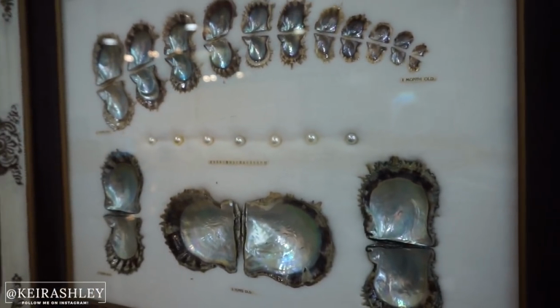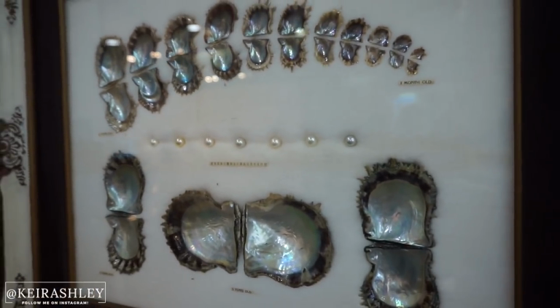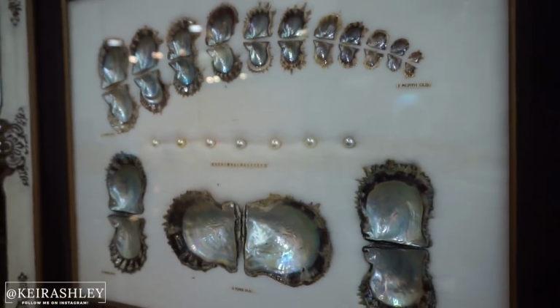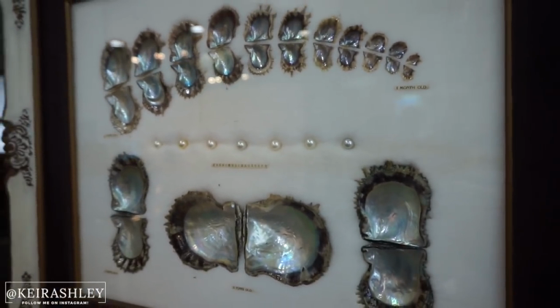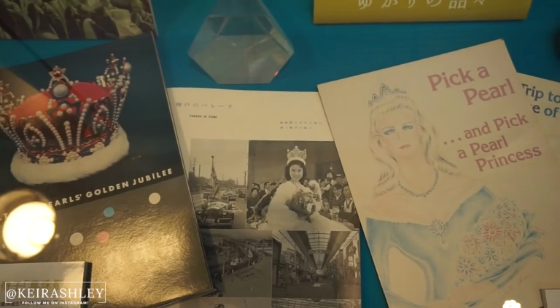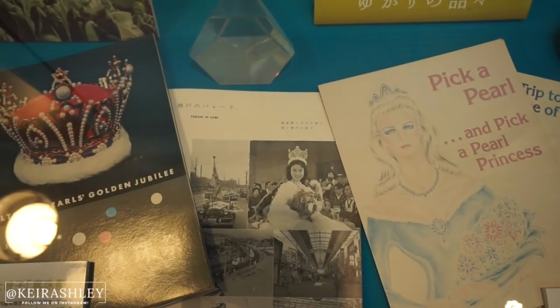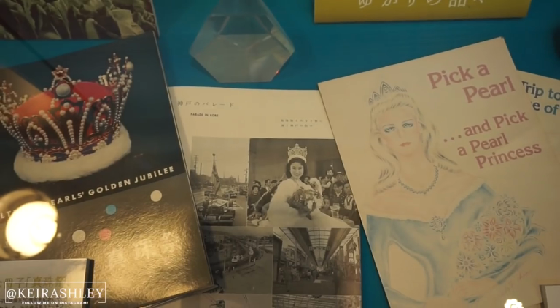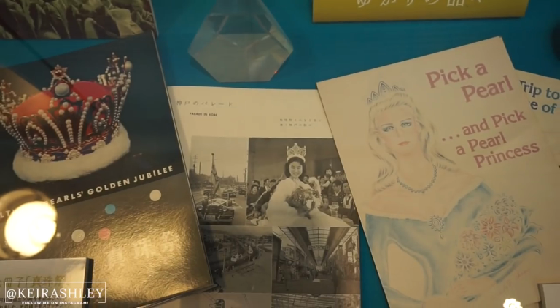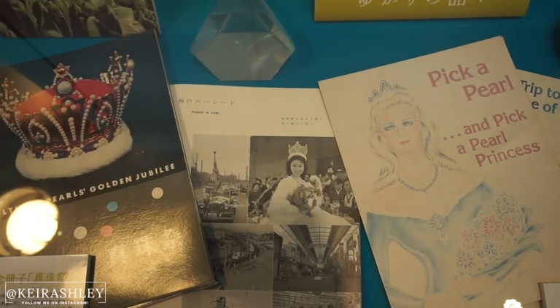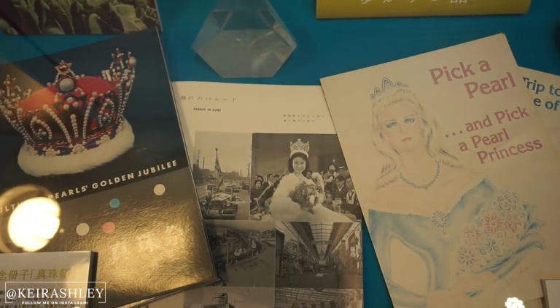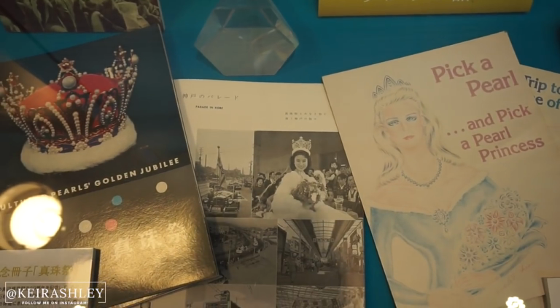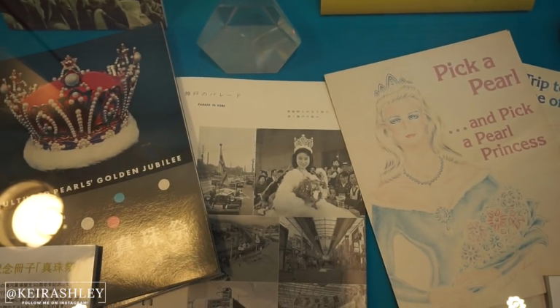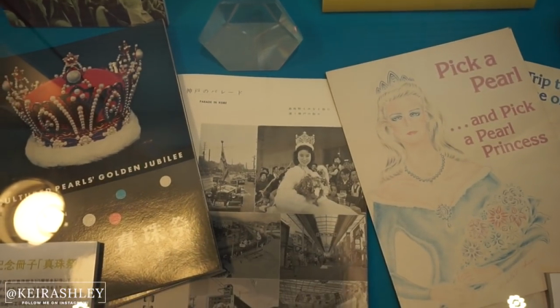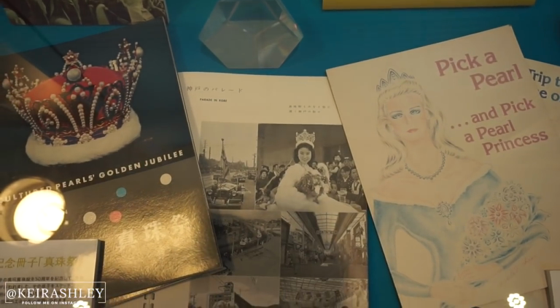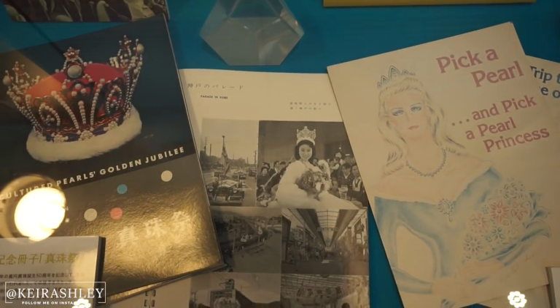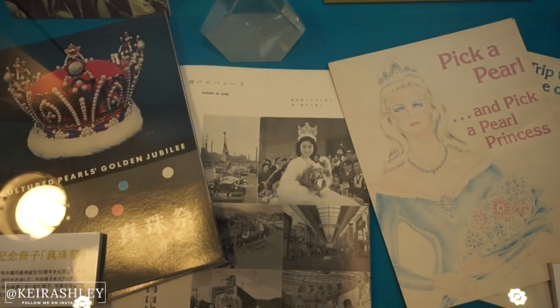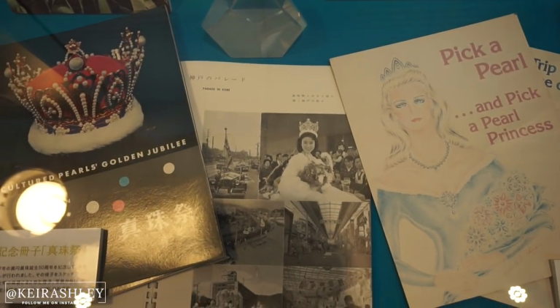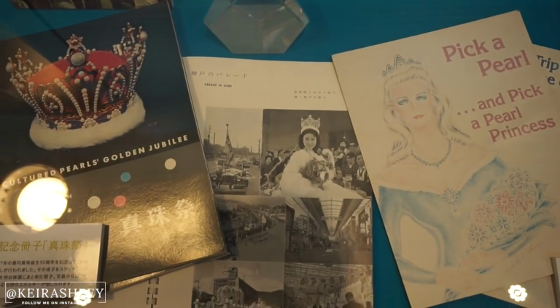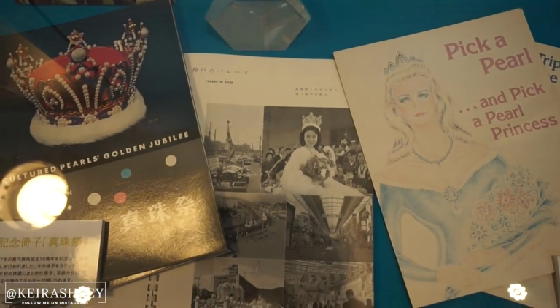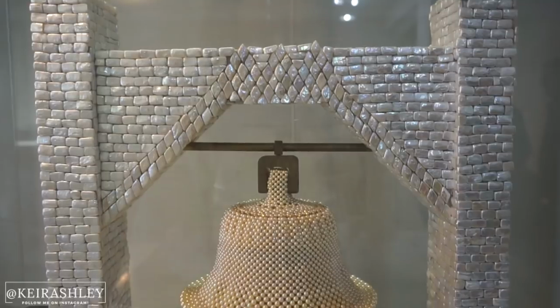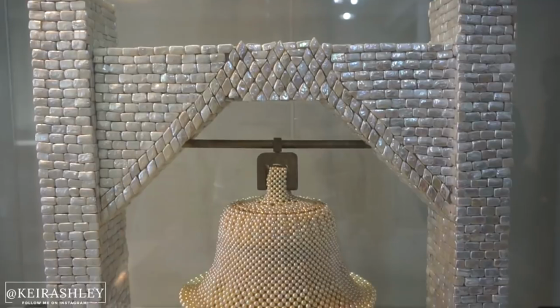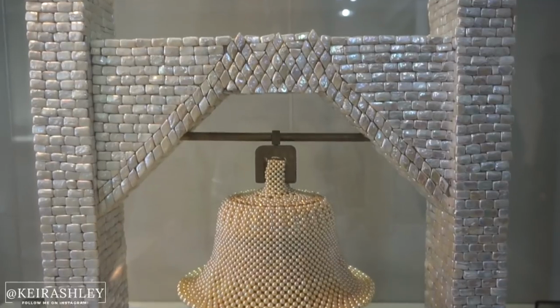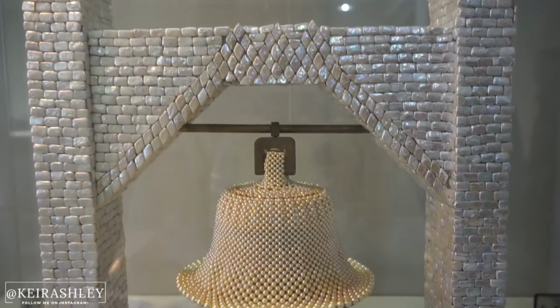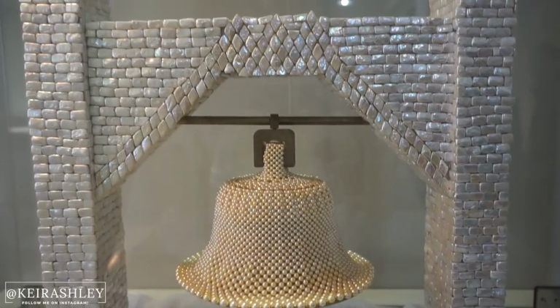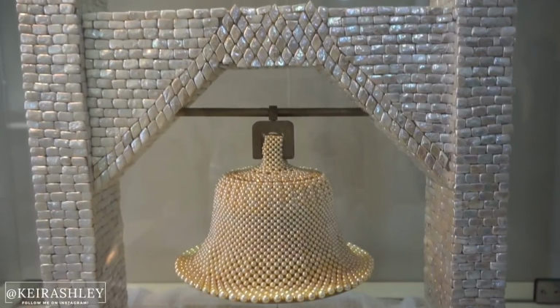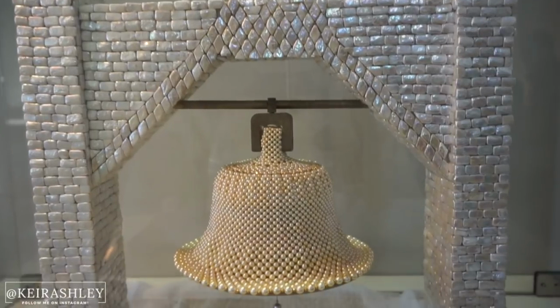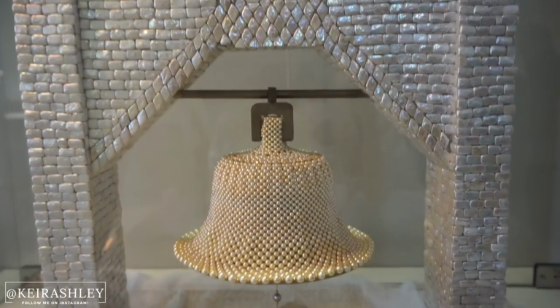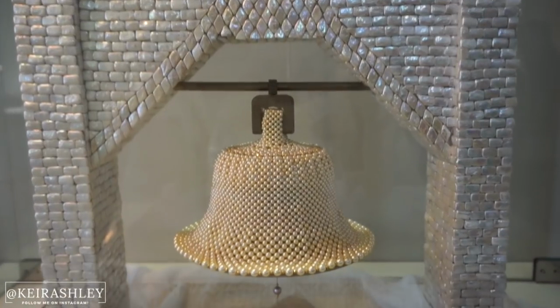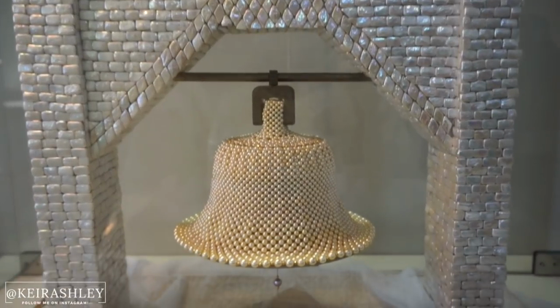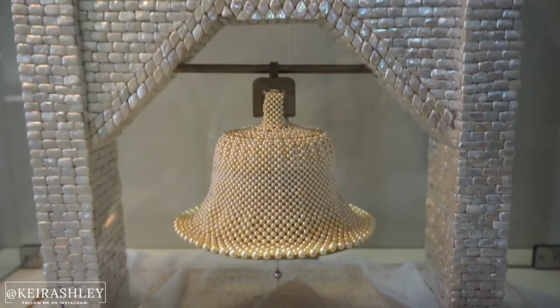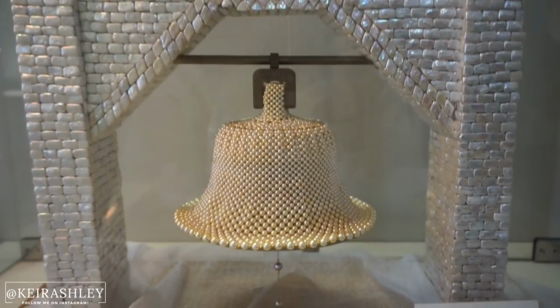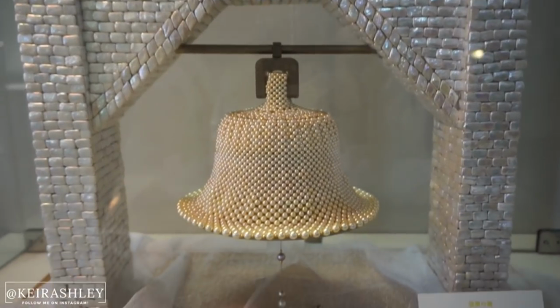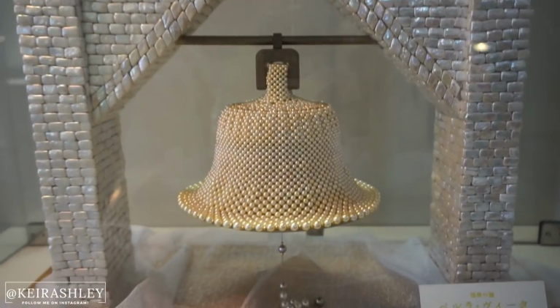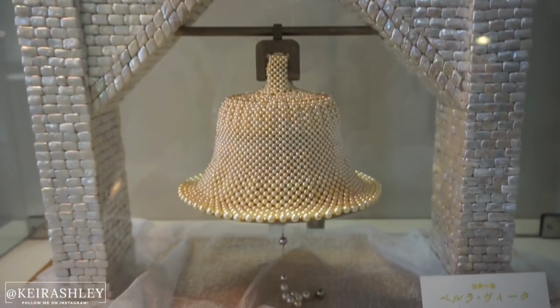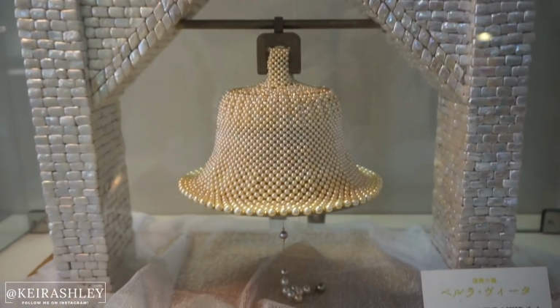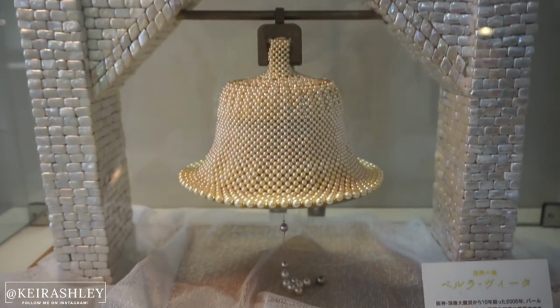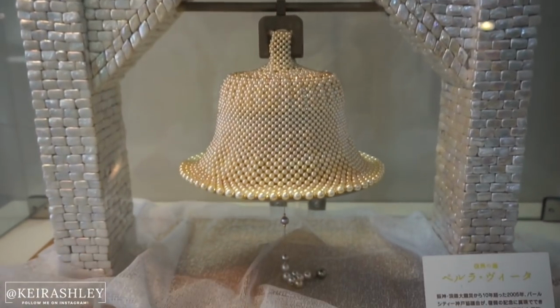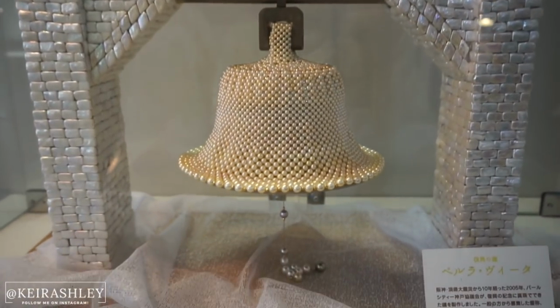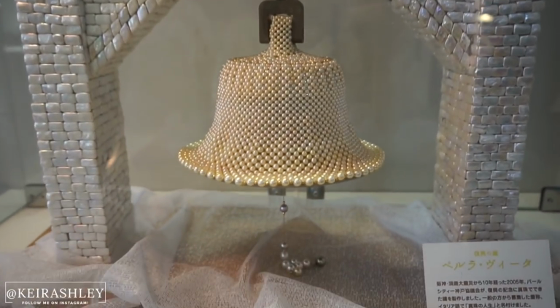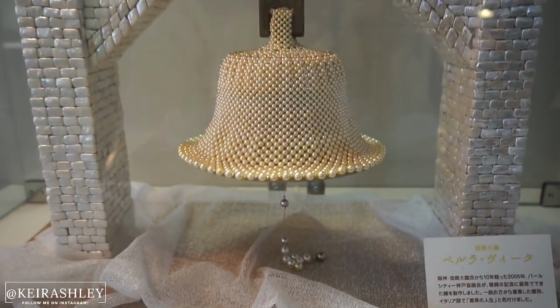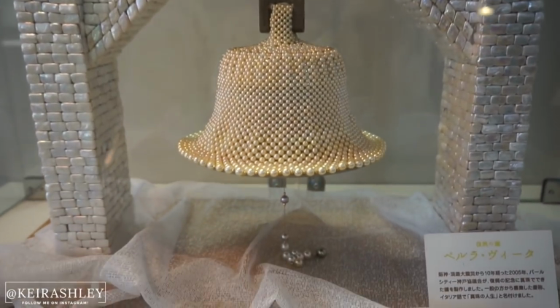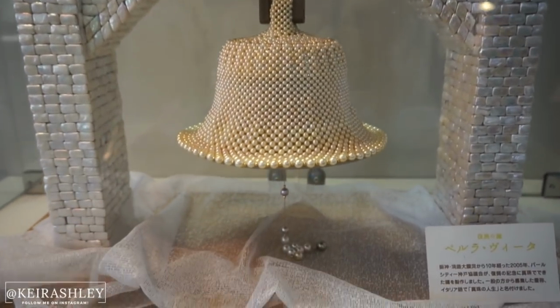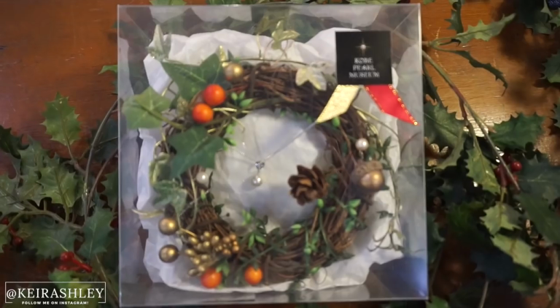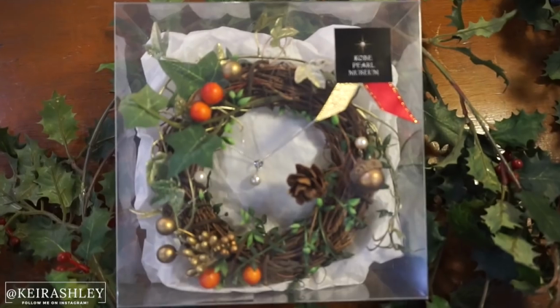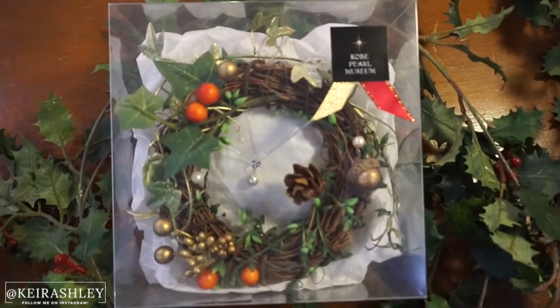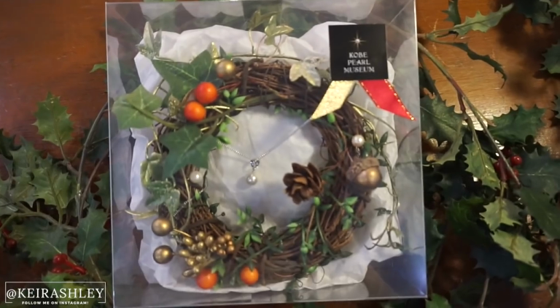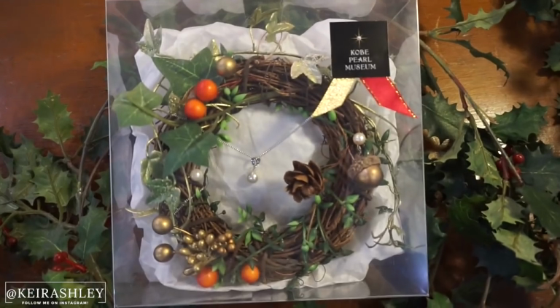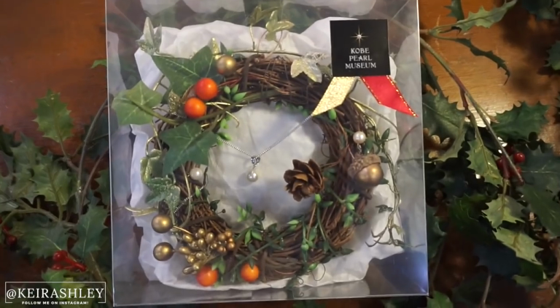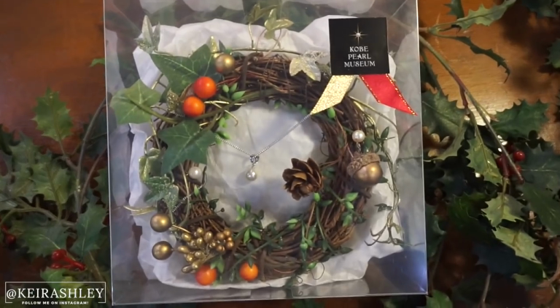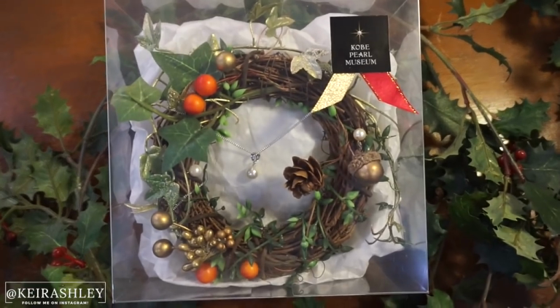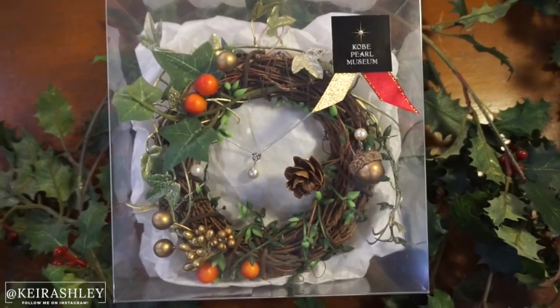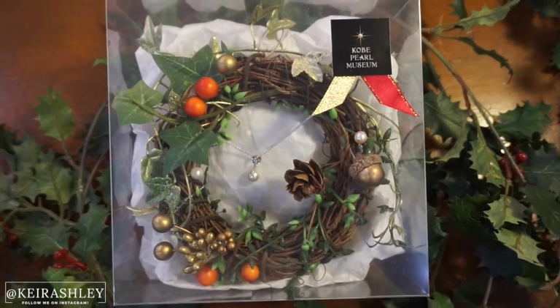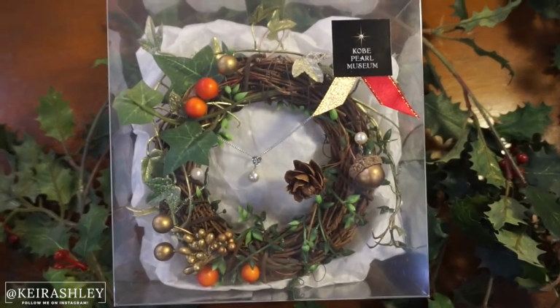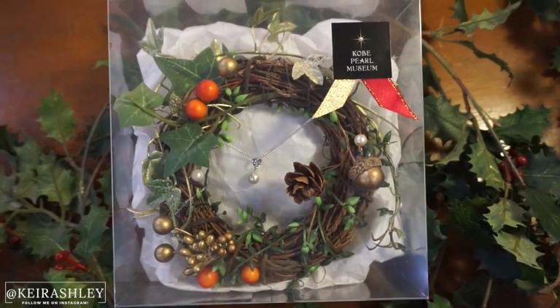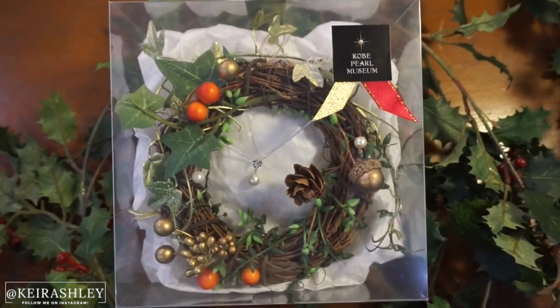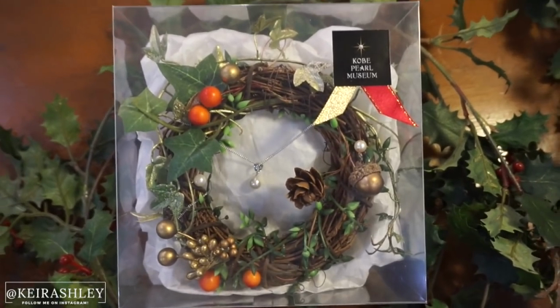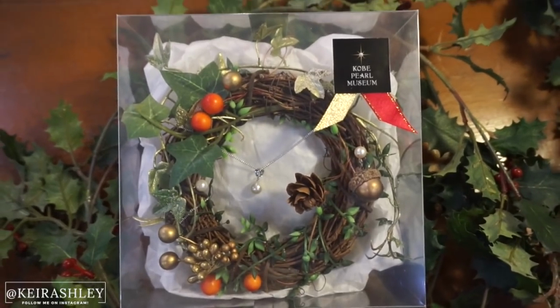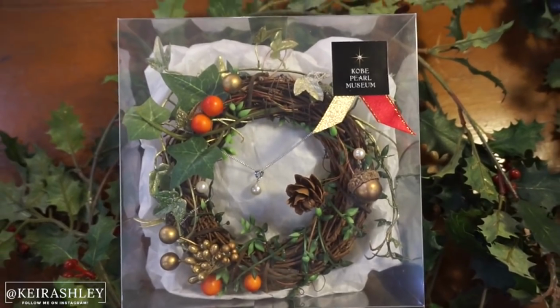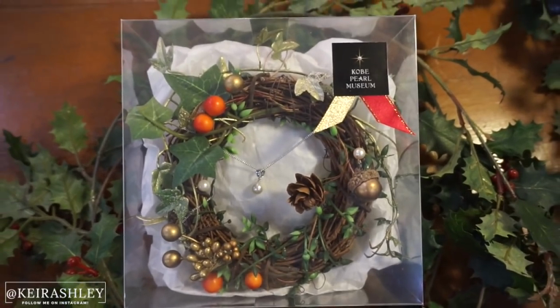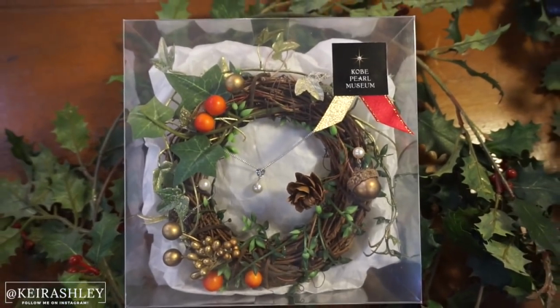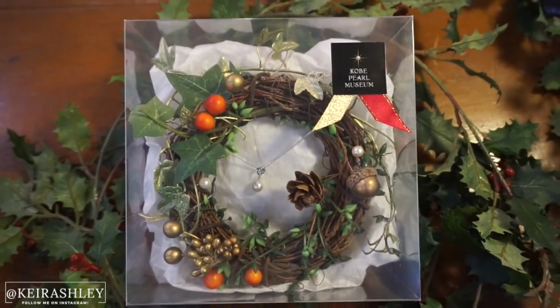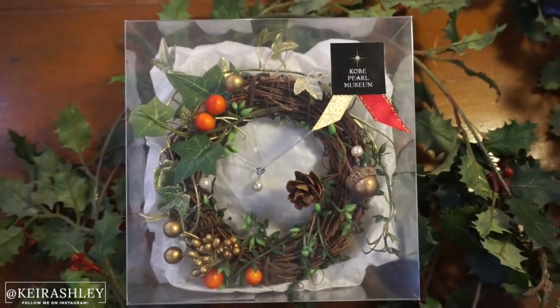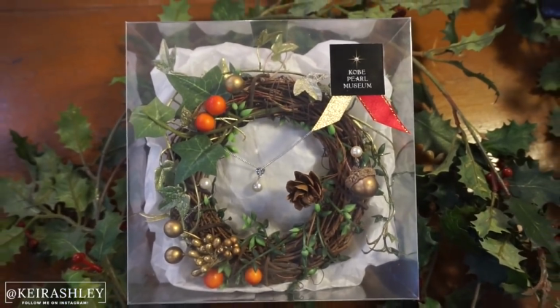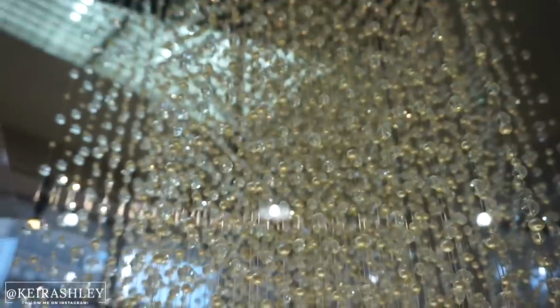On January 1st, 1868, Kobe port was finally opened up to the western world. The merchants from overseas were finally allowed to come and buy, sell, and trade in Japan.